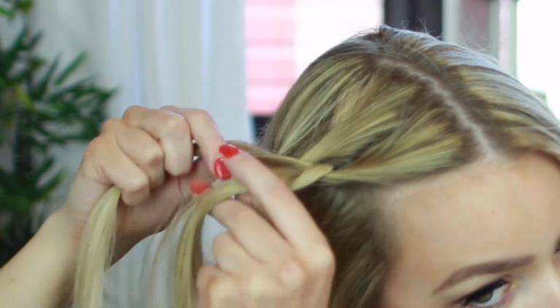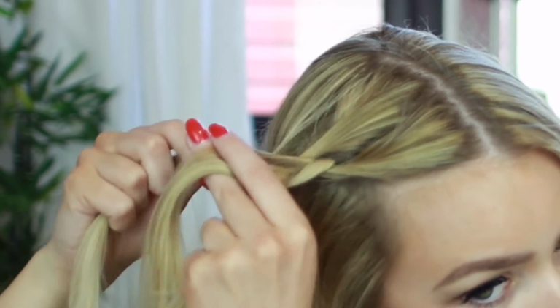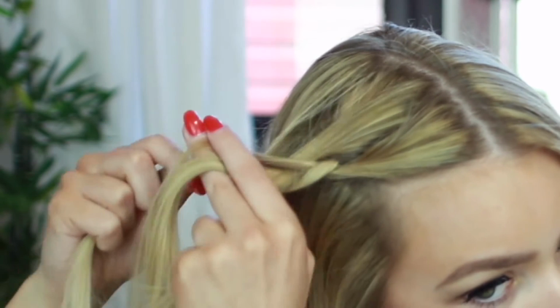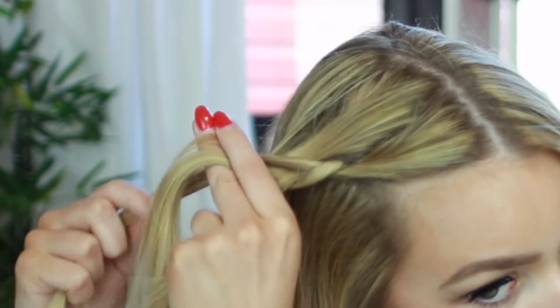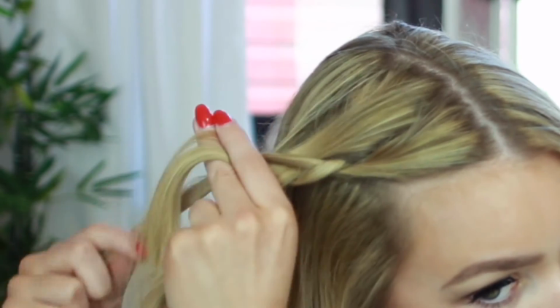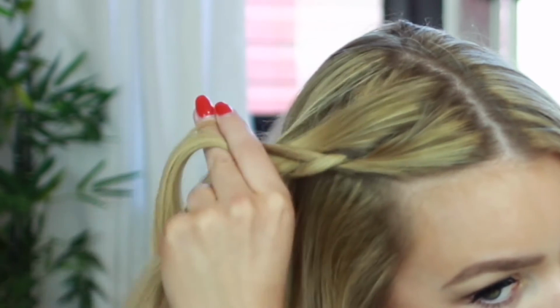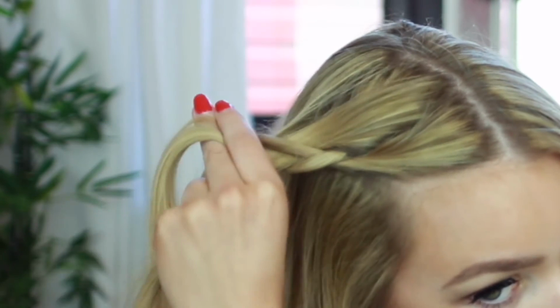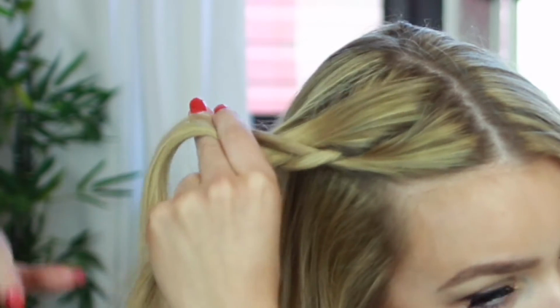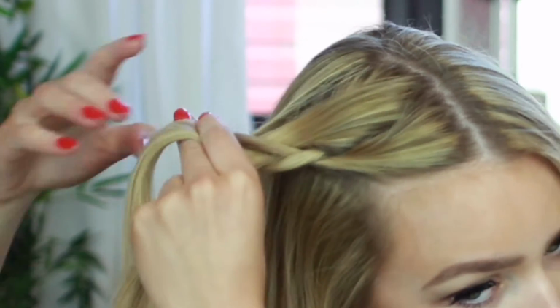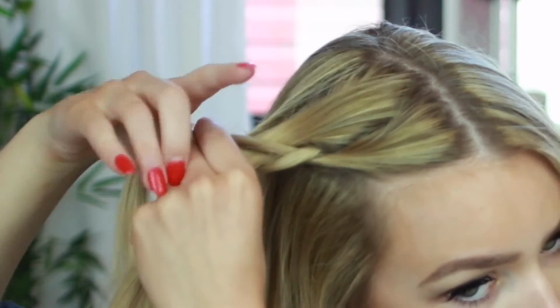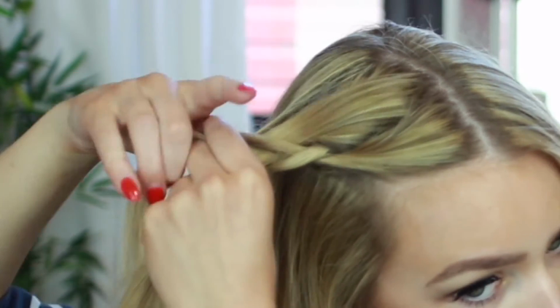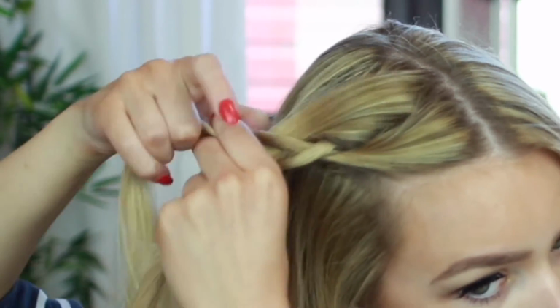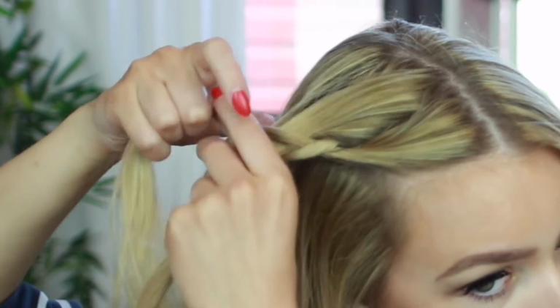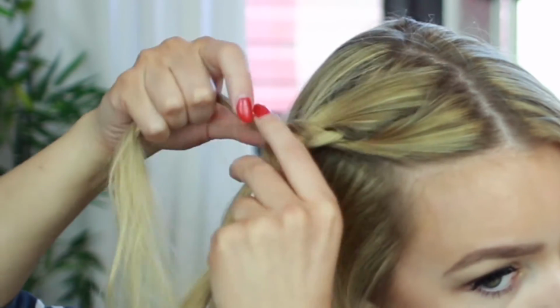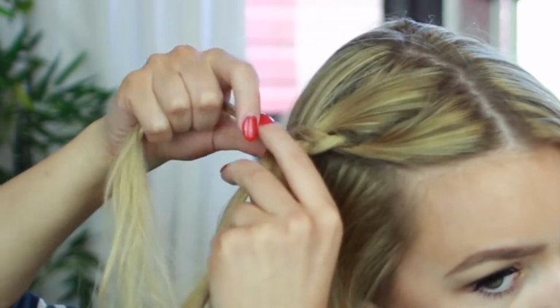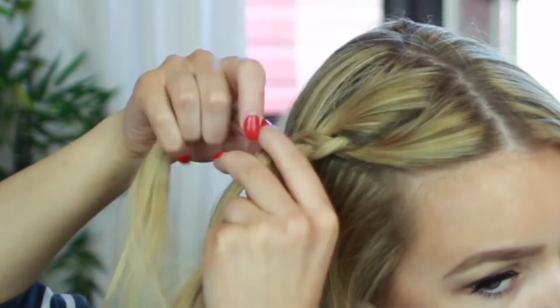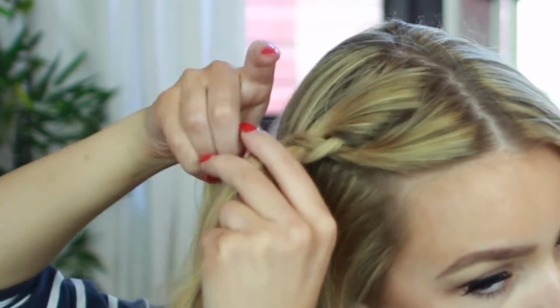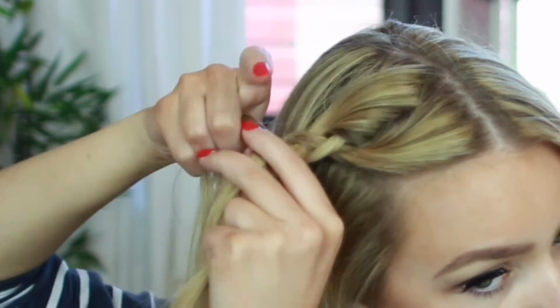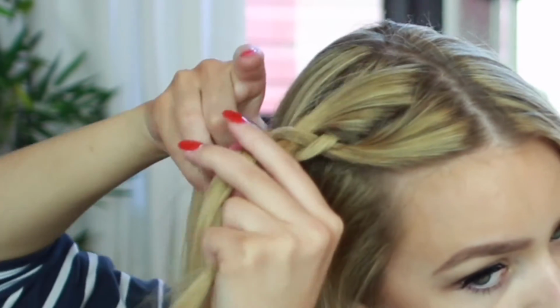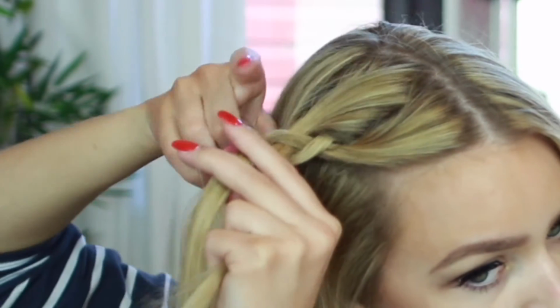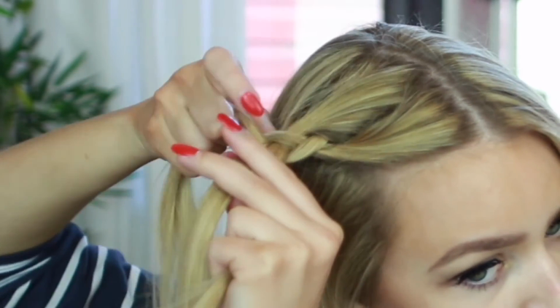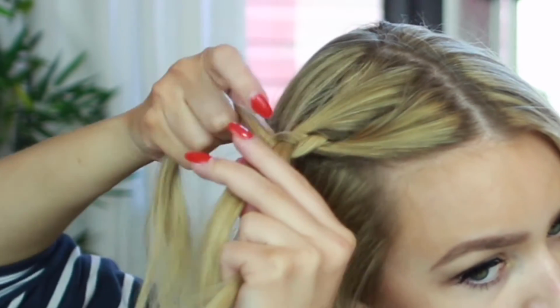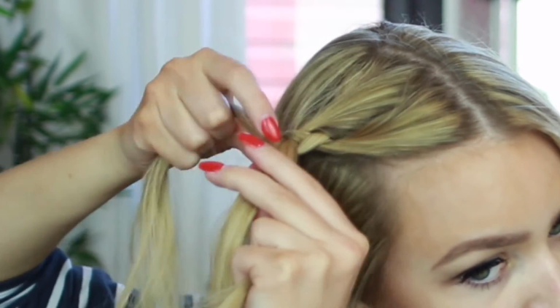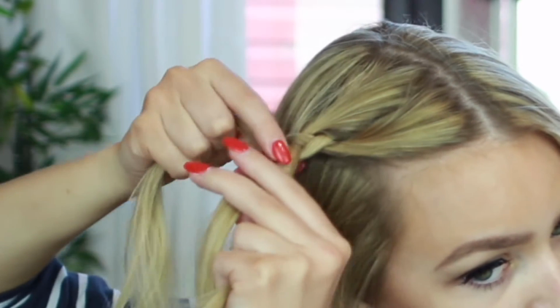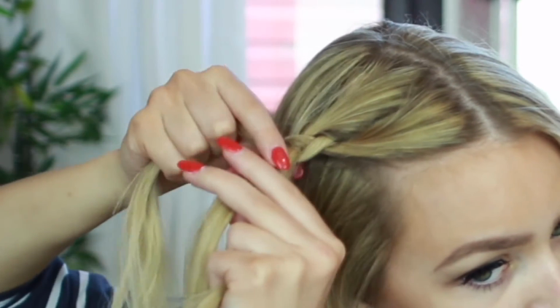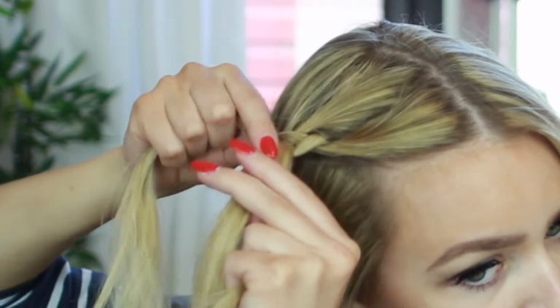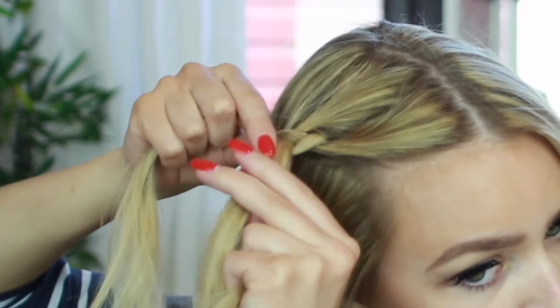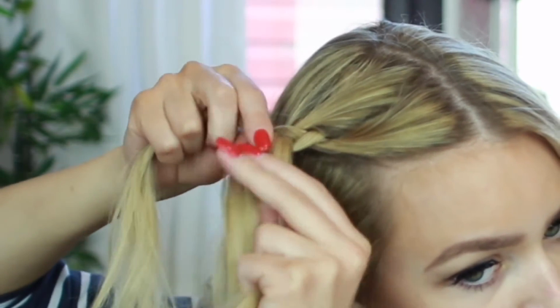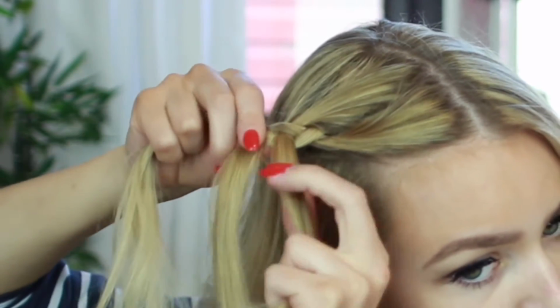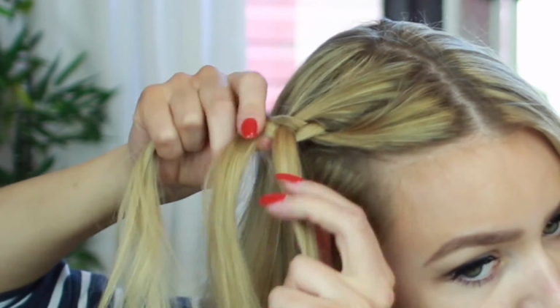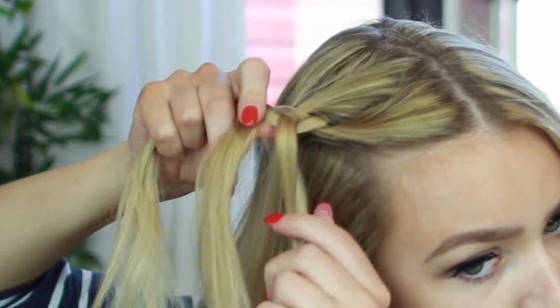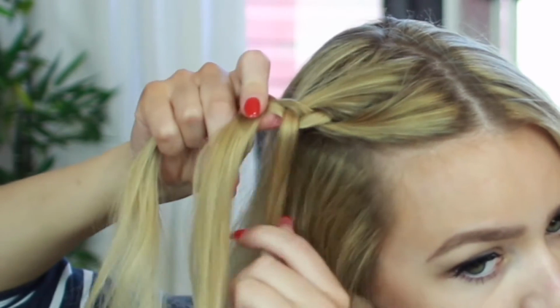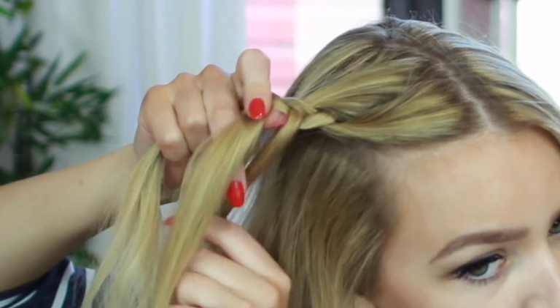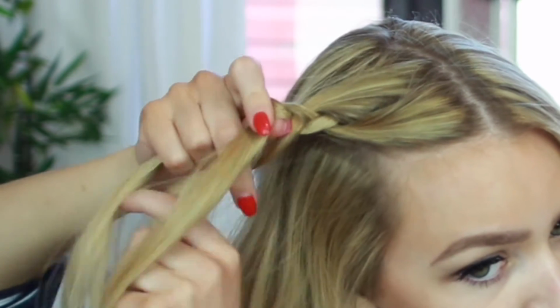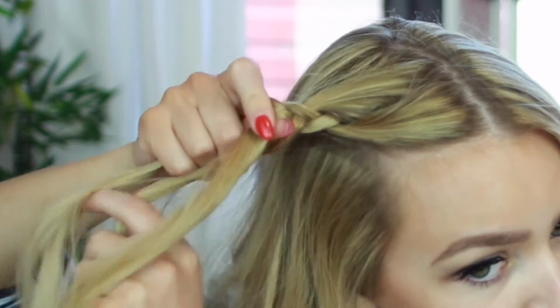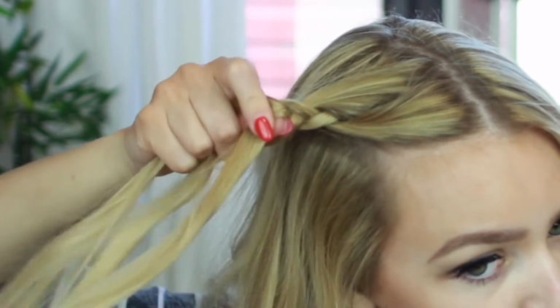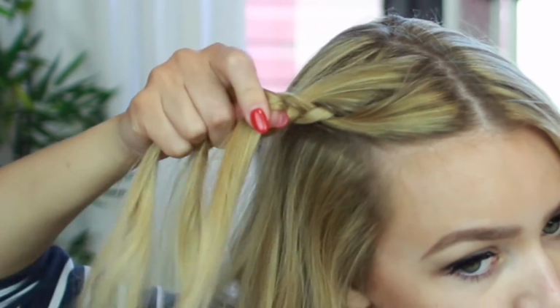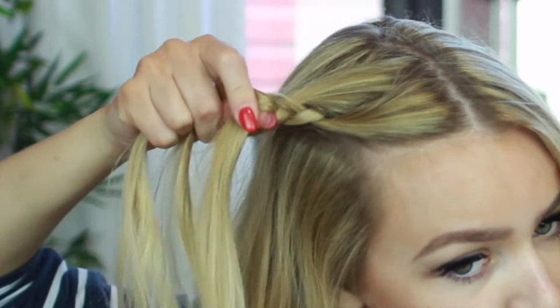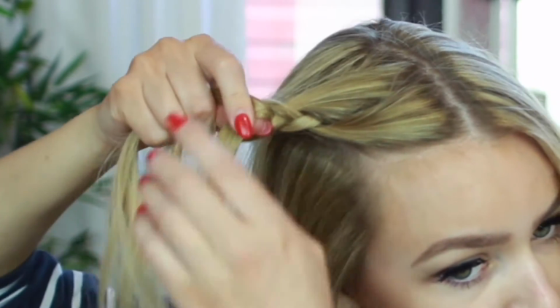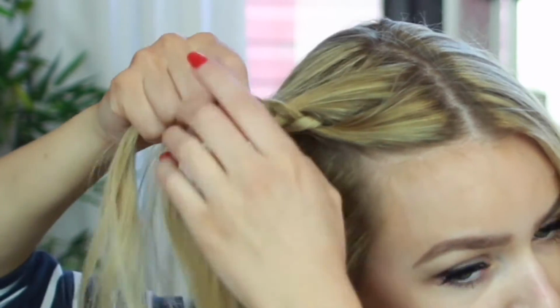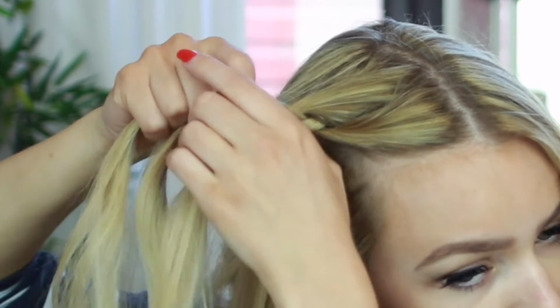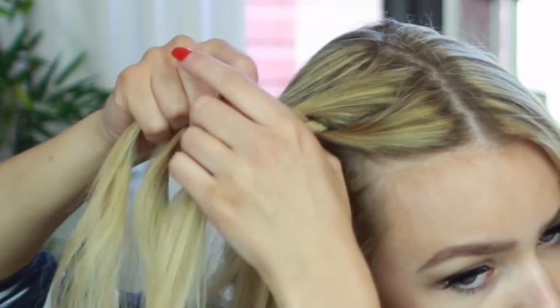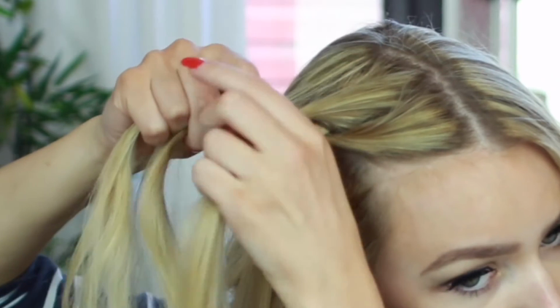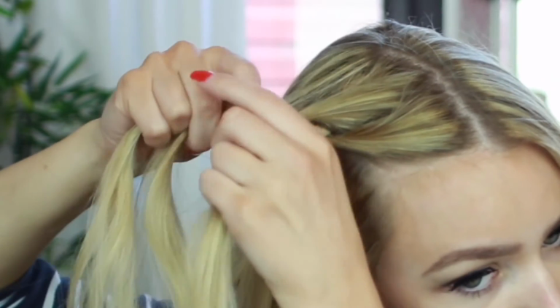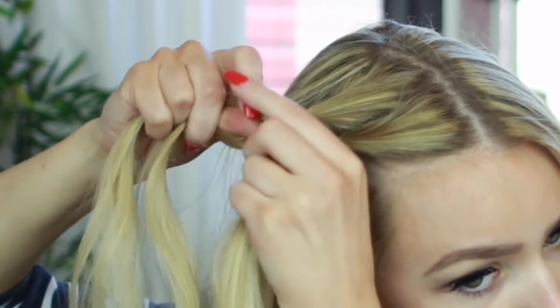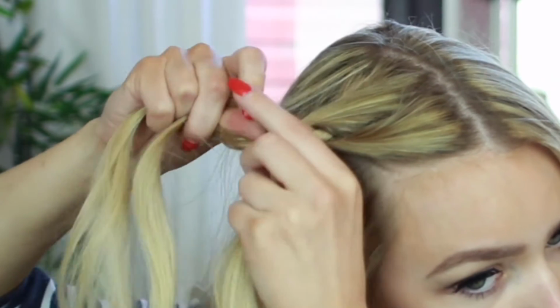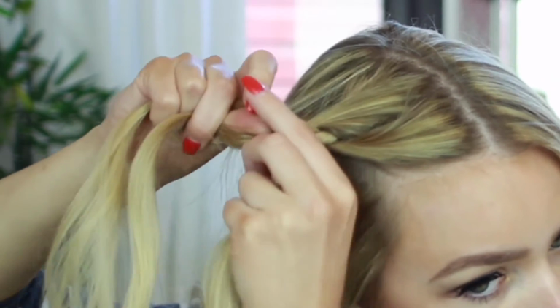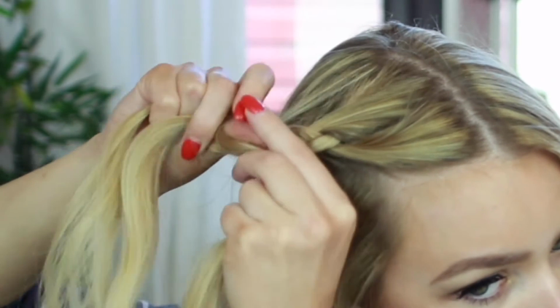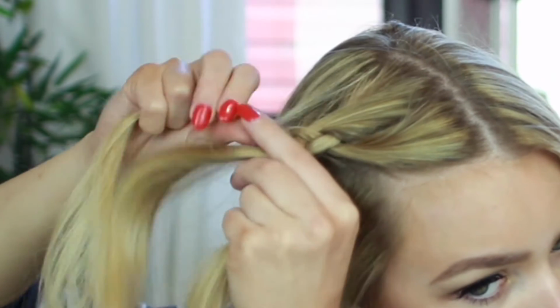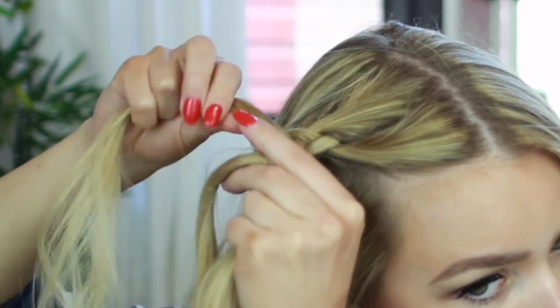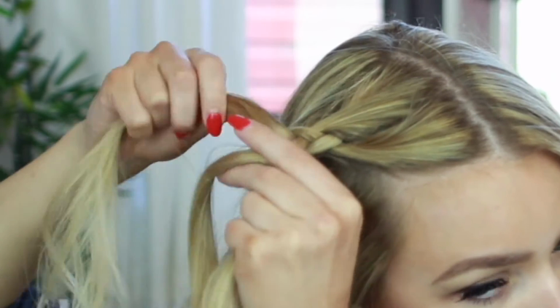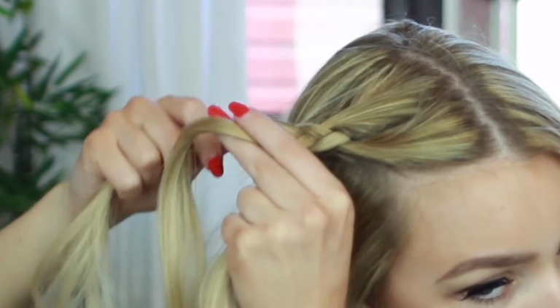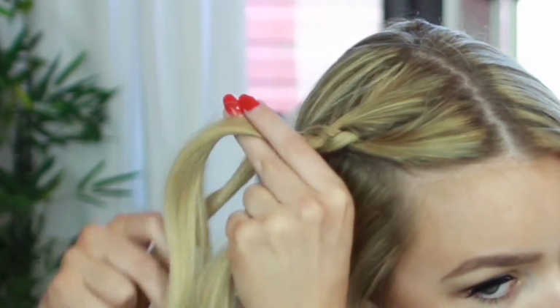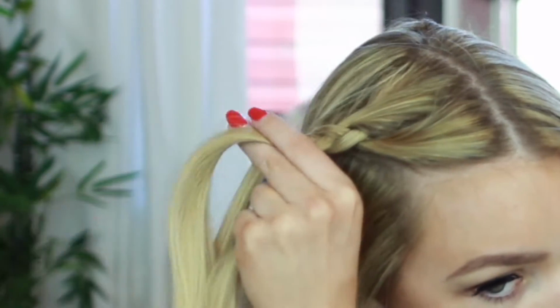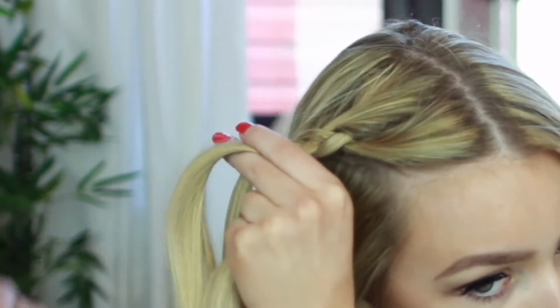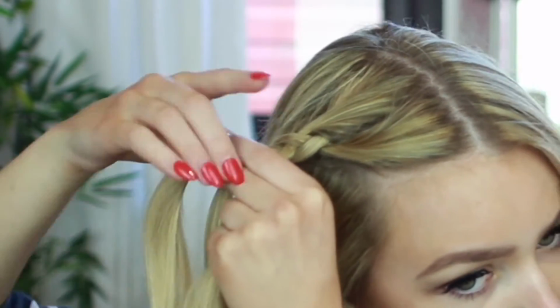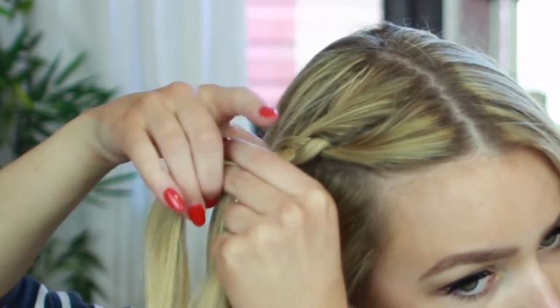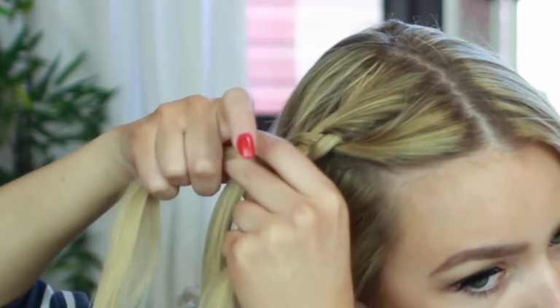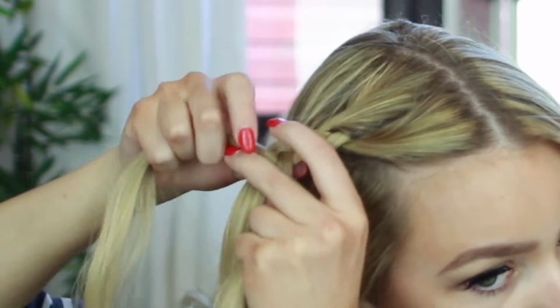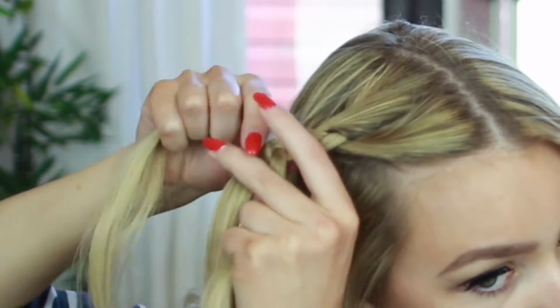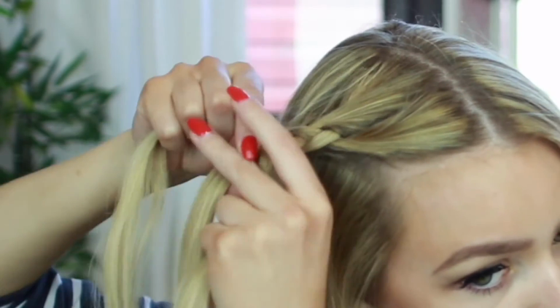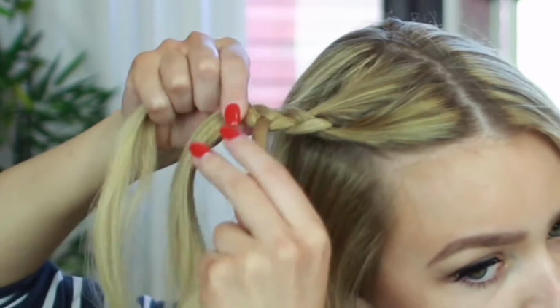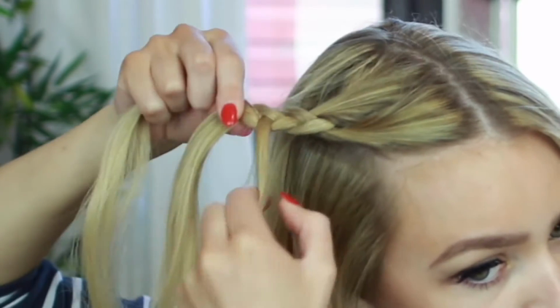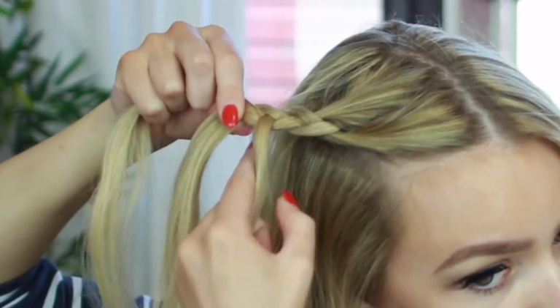Once you get a bit further down the hair, you should start picking up smaller sections of hair that aren't already in the braid and adding them to the section that you are crossing over.